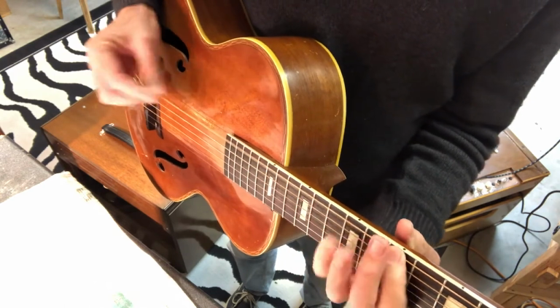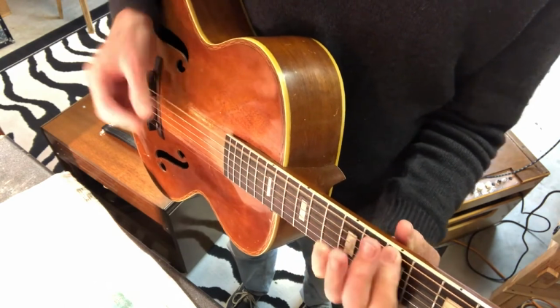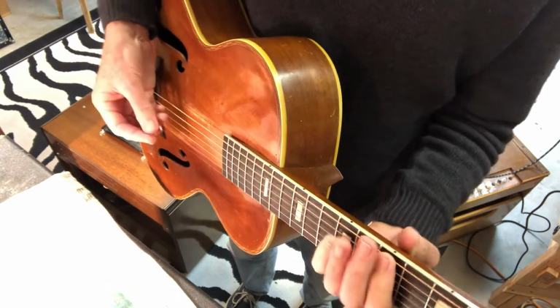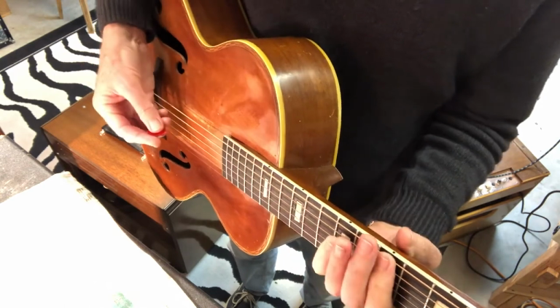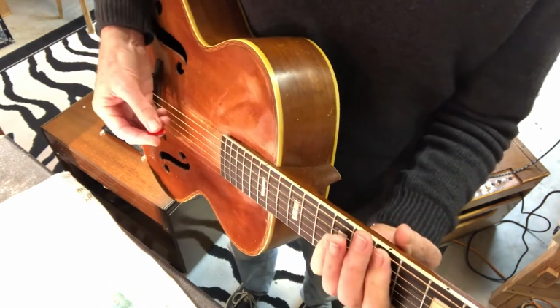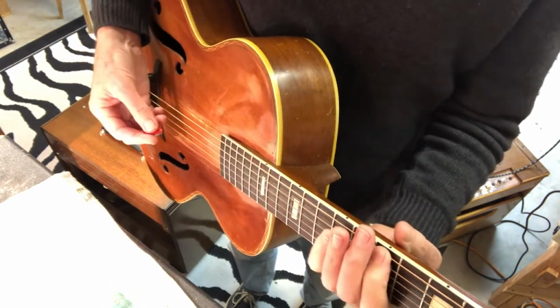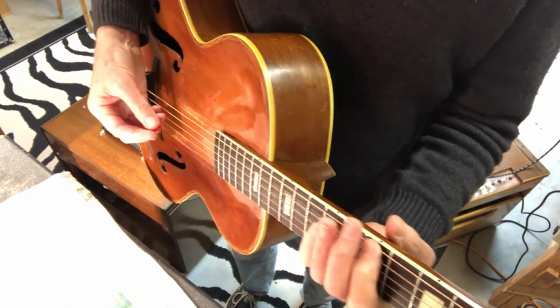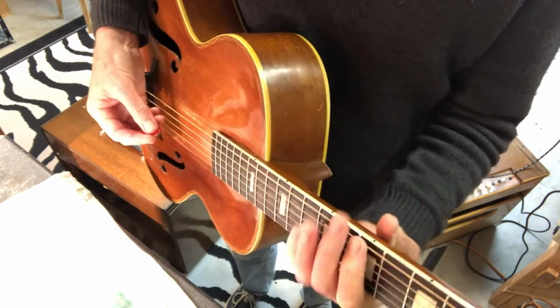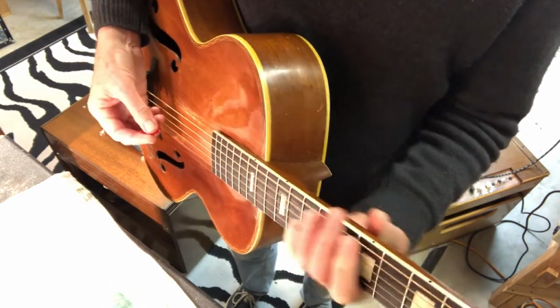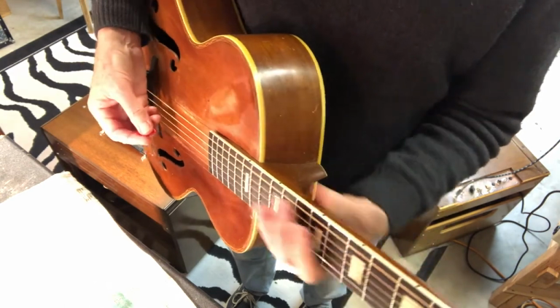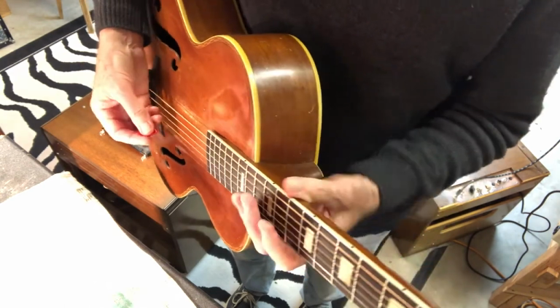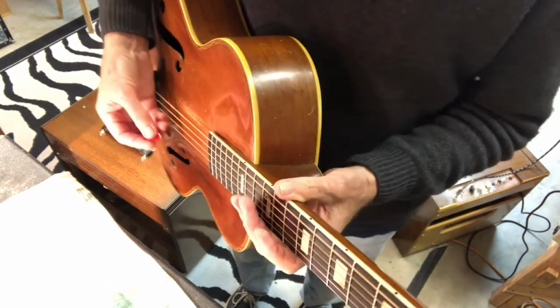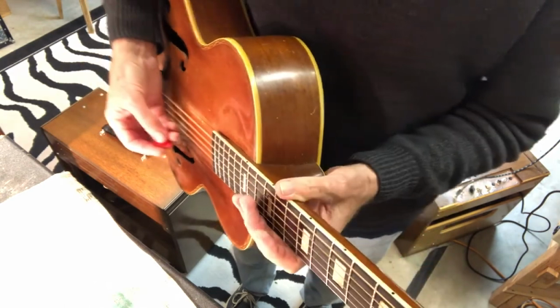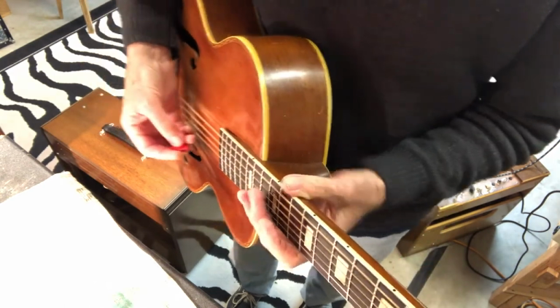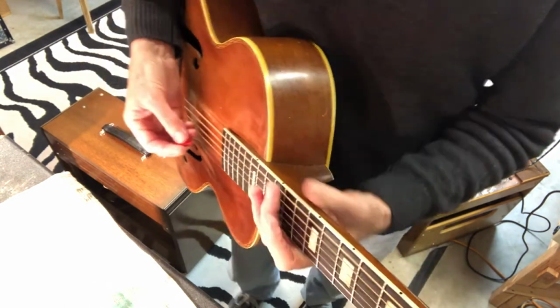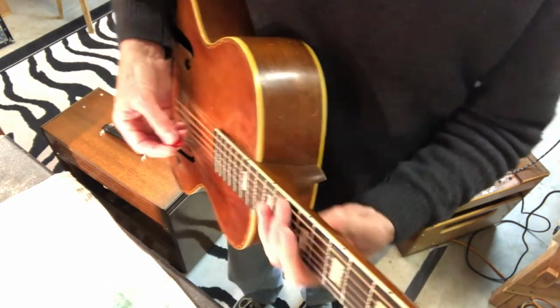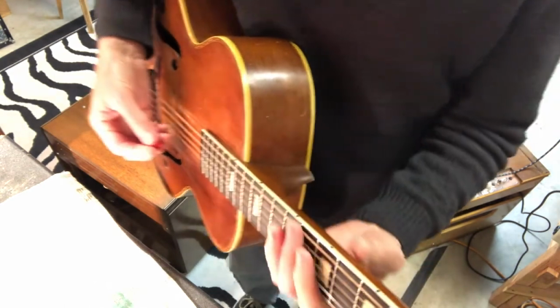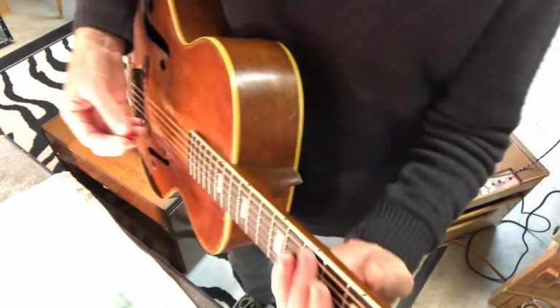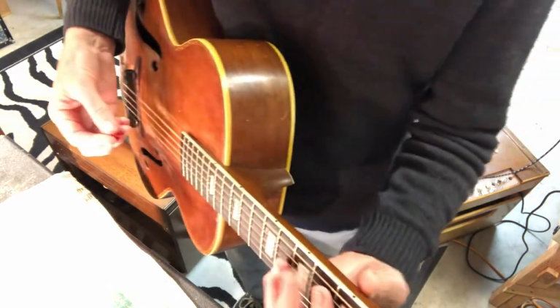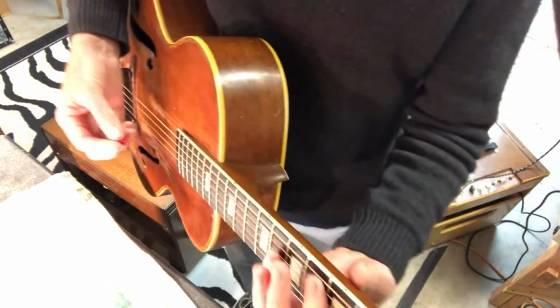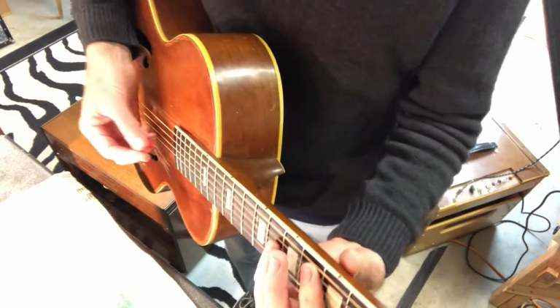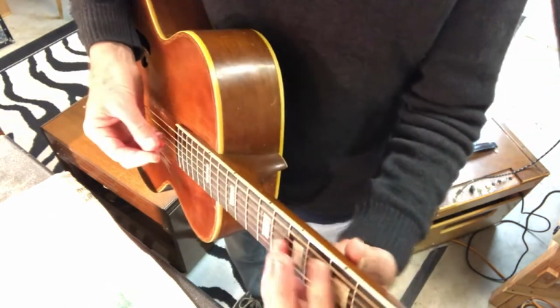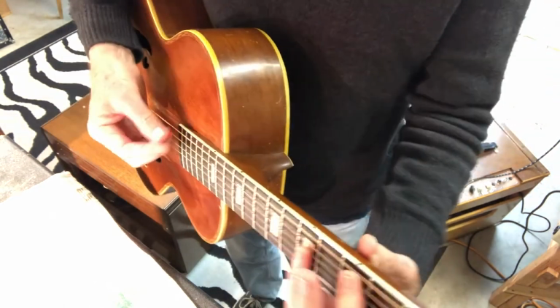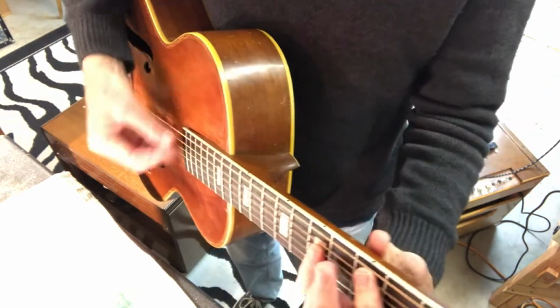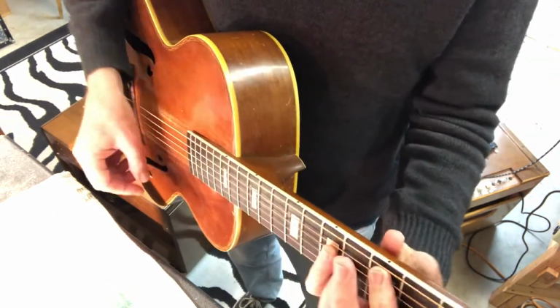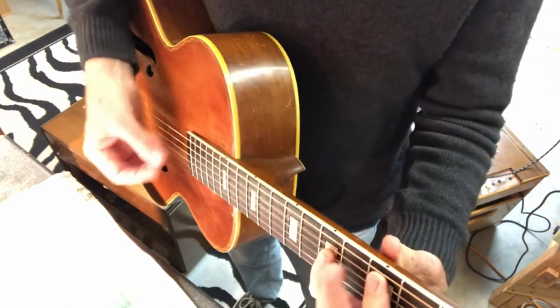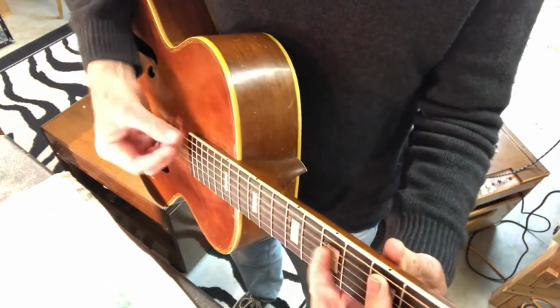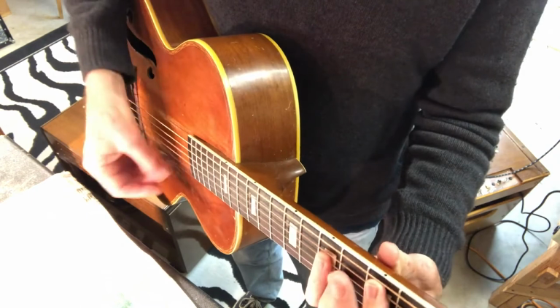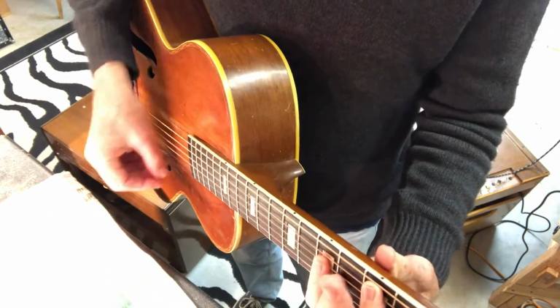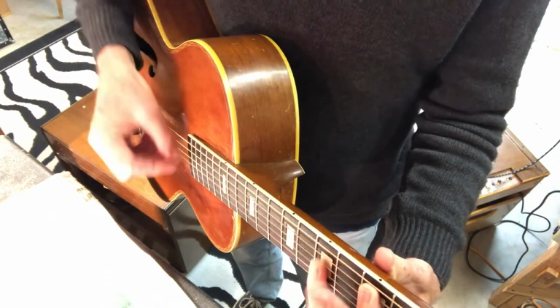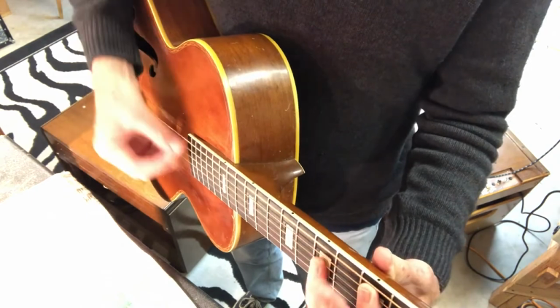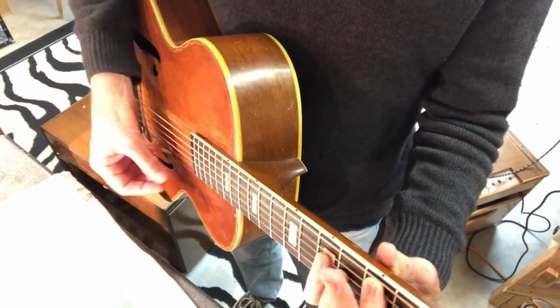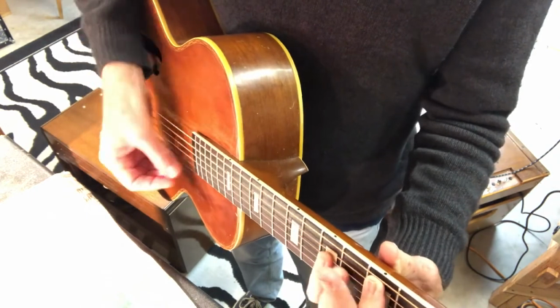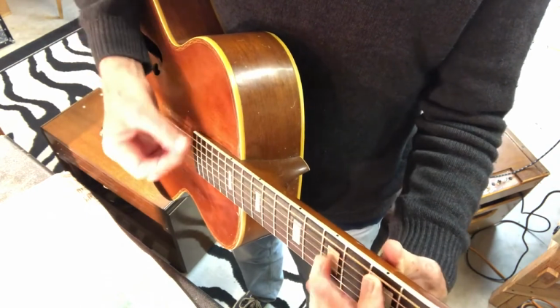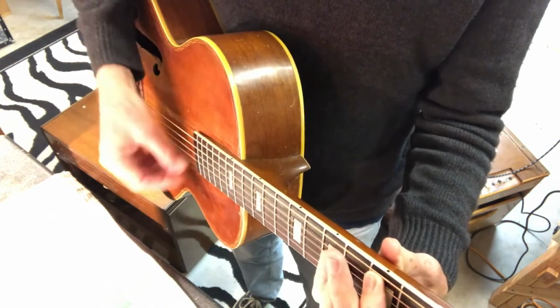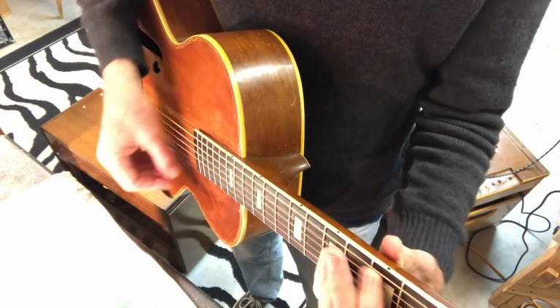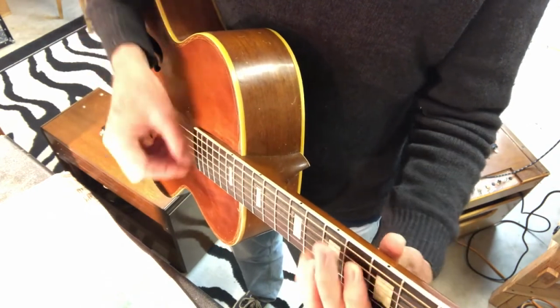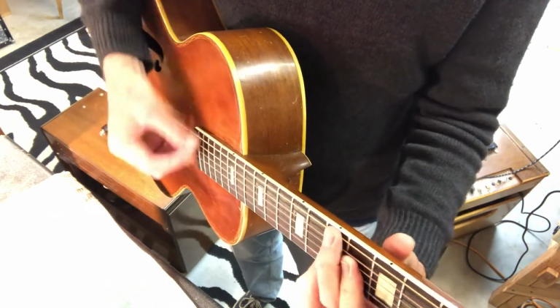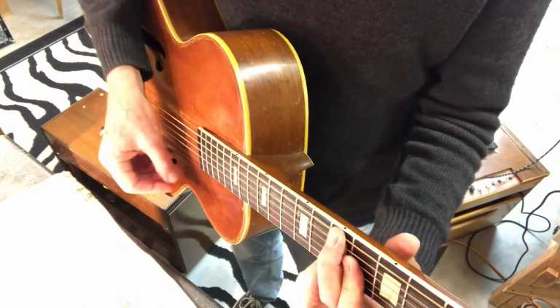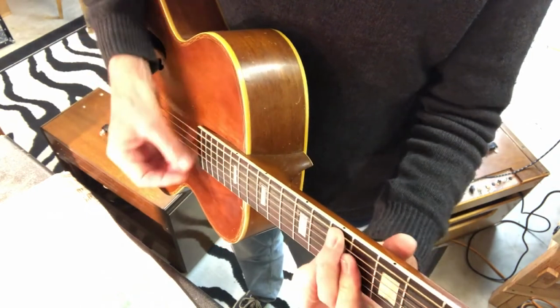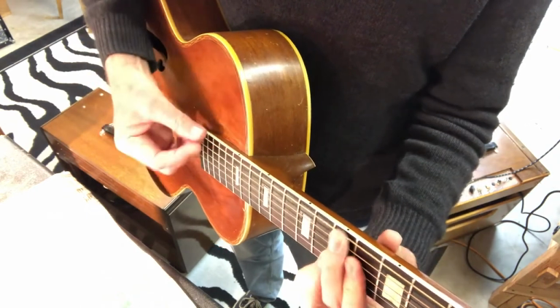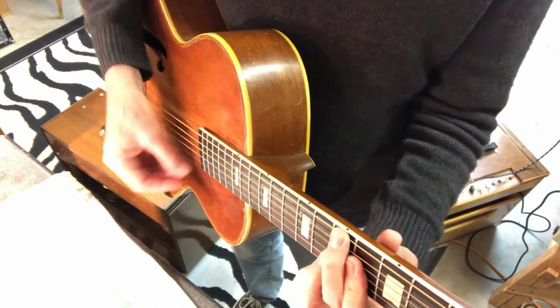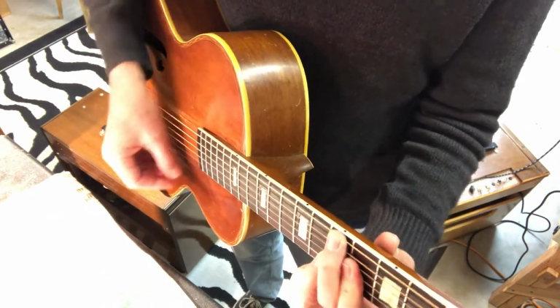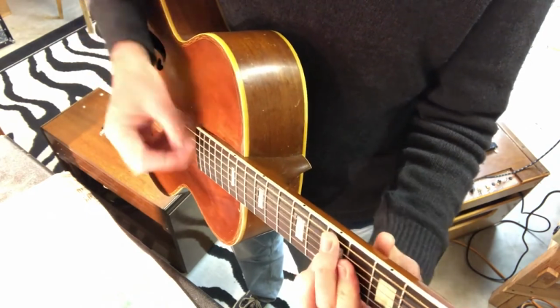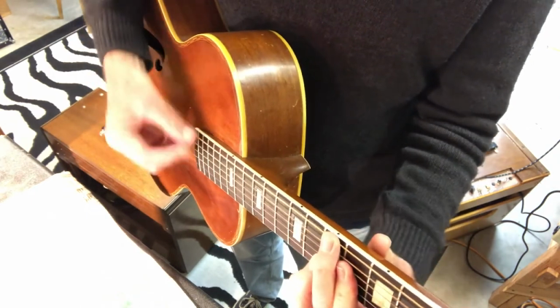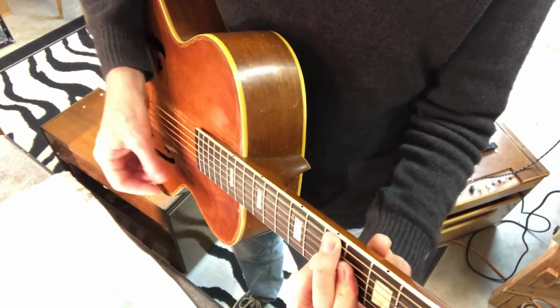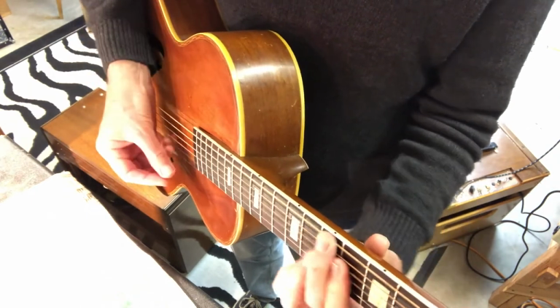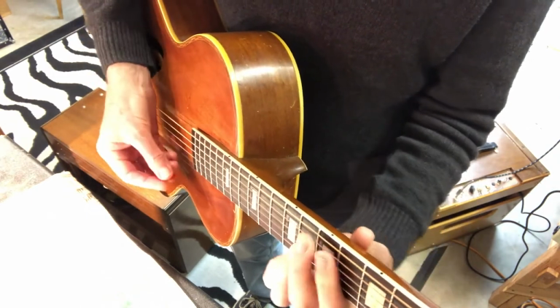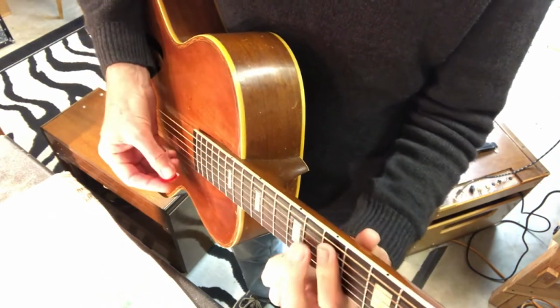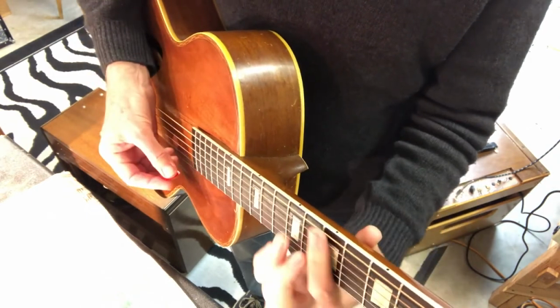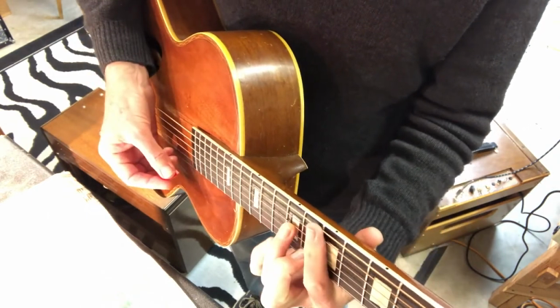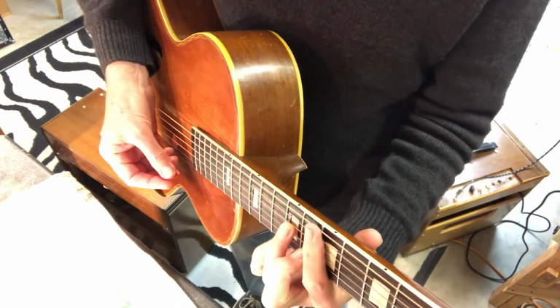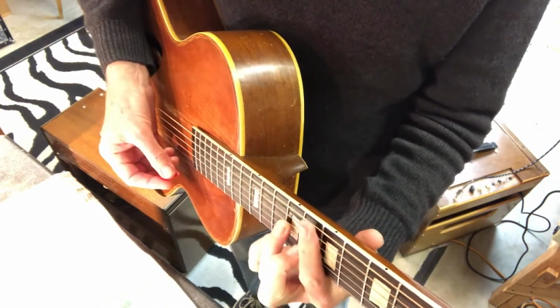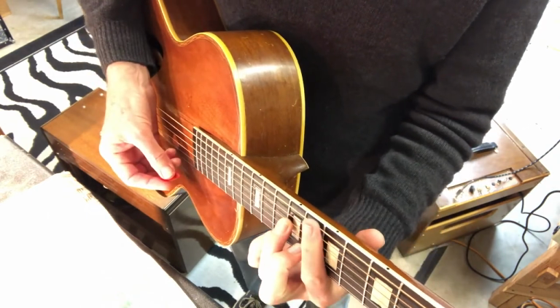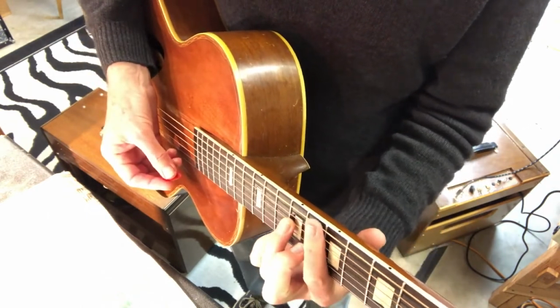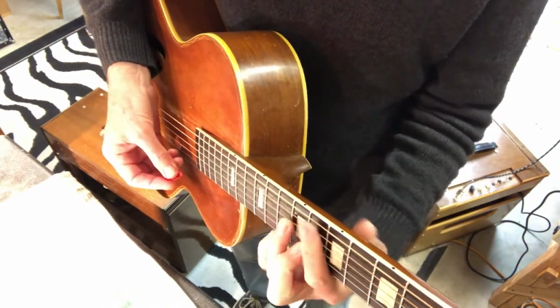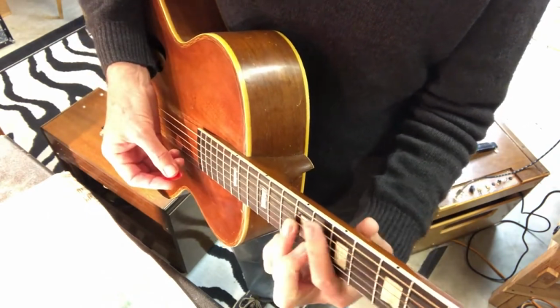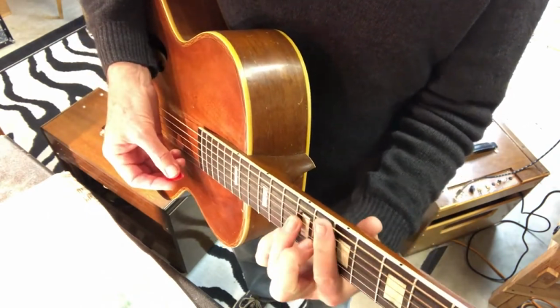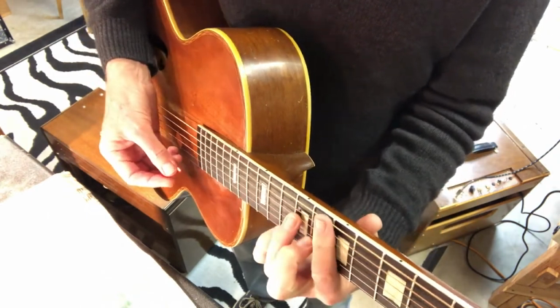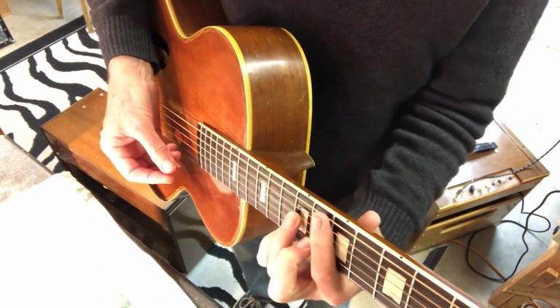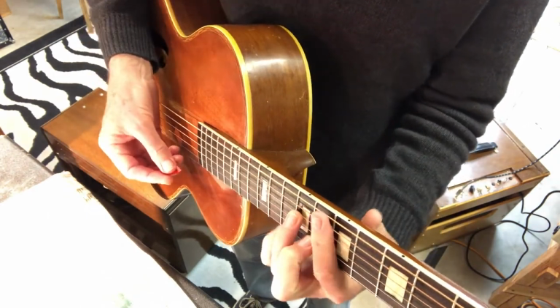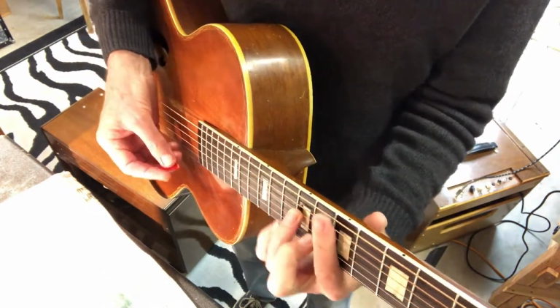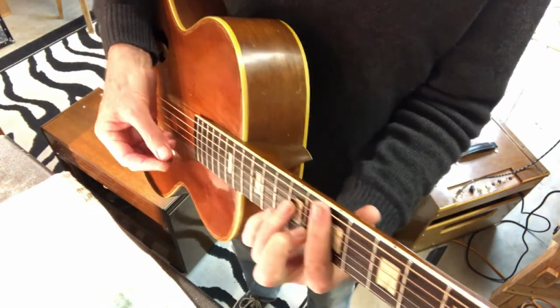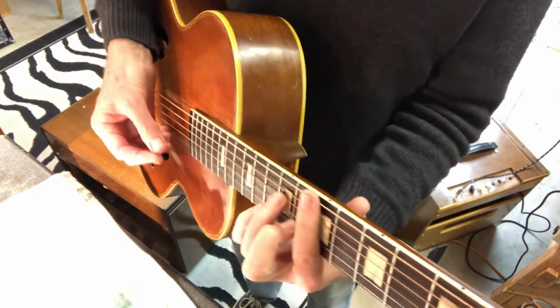It's got a big old neck on it like a baseball bat. Or maybe I'm just a lousy guitarist.